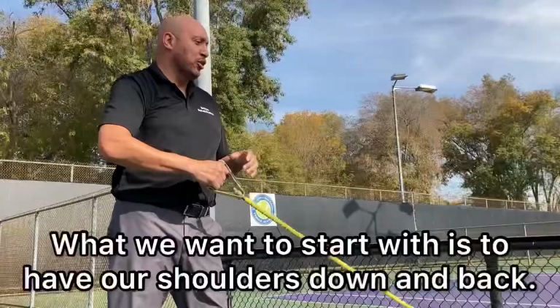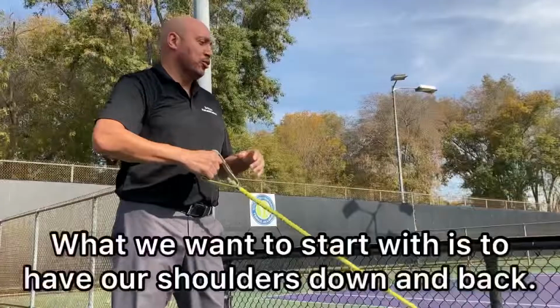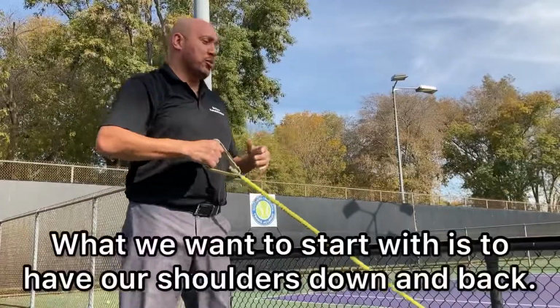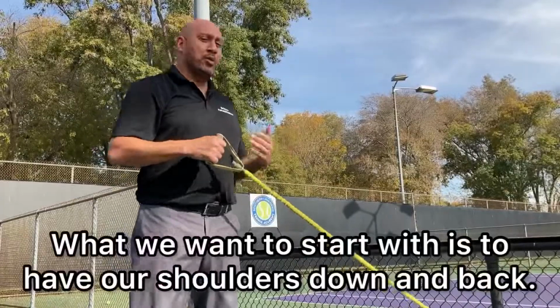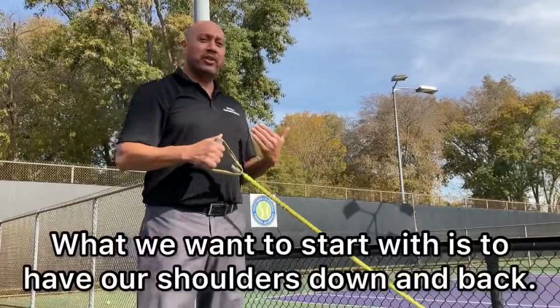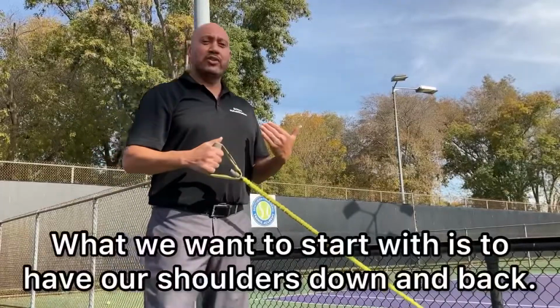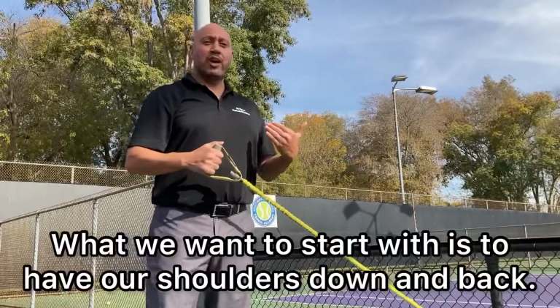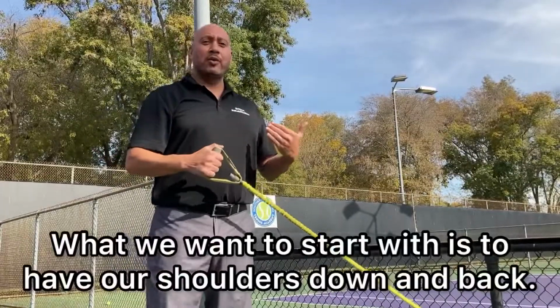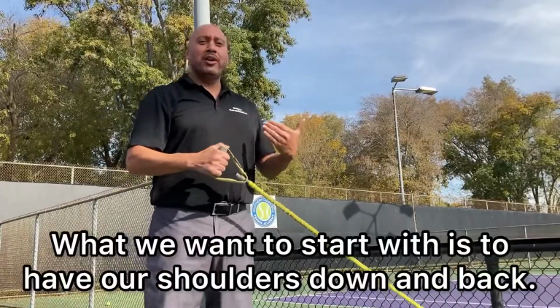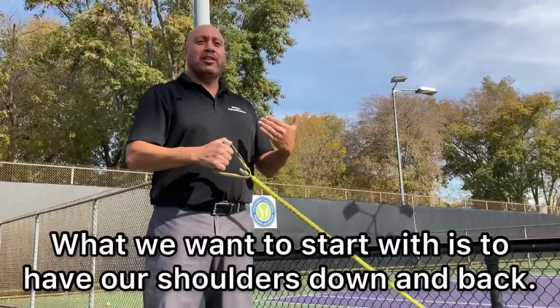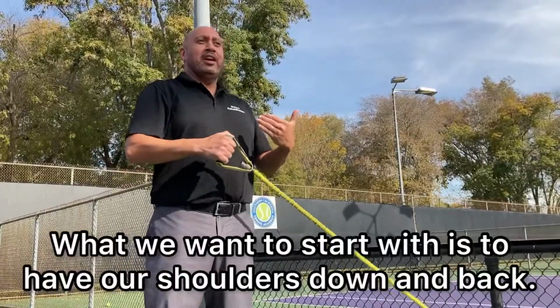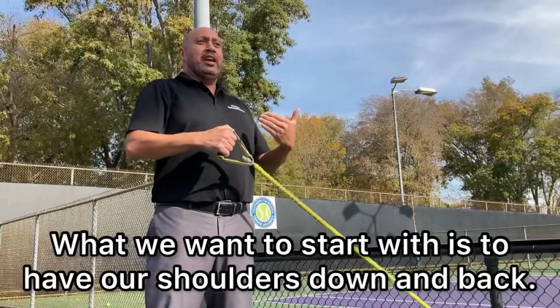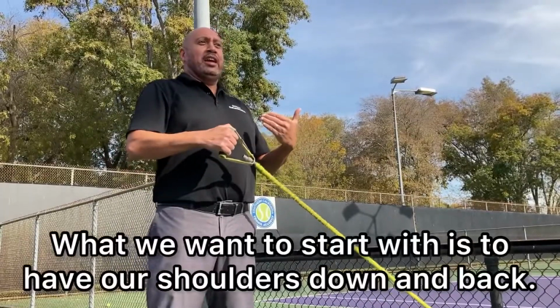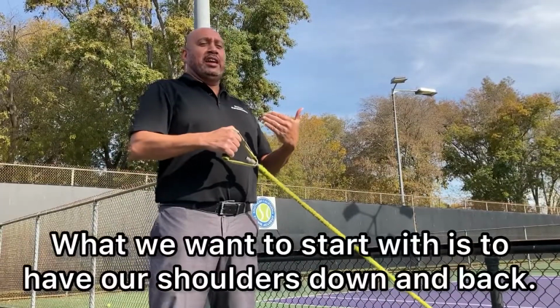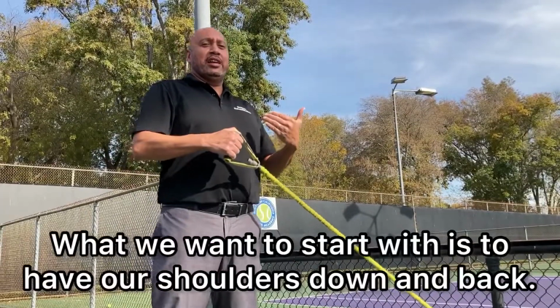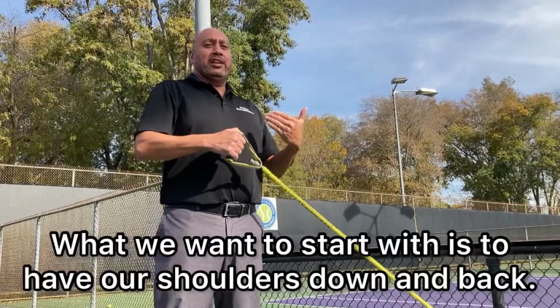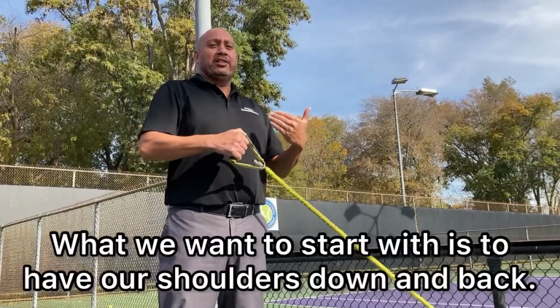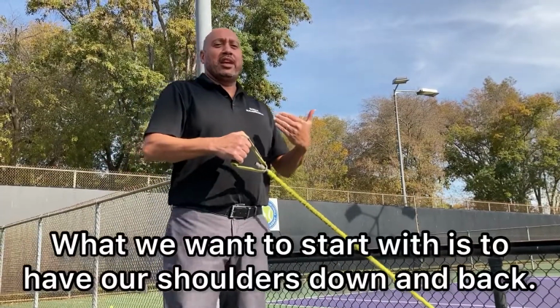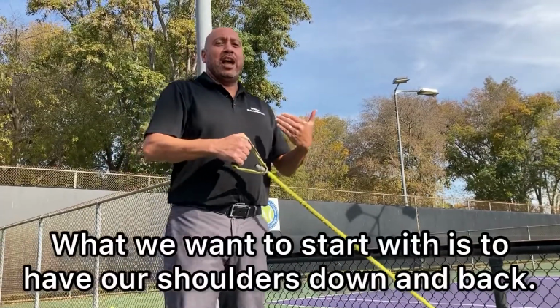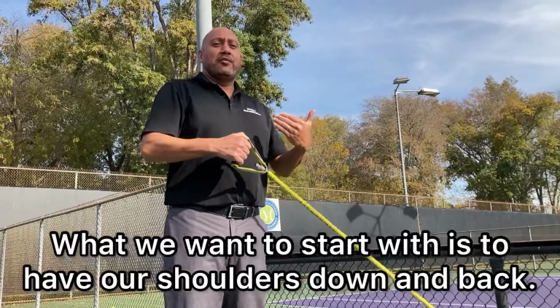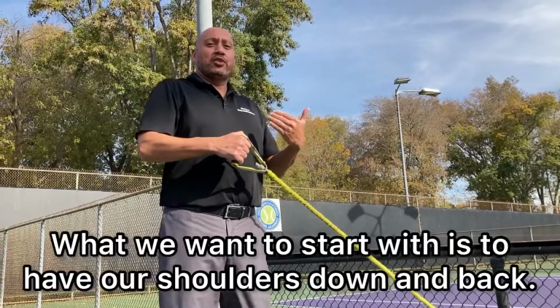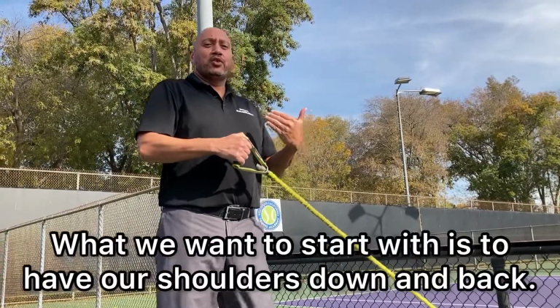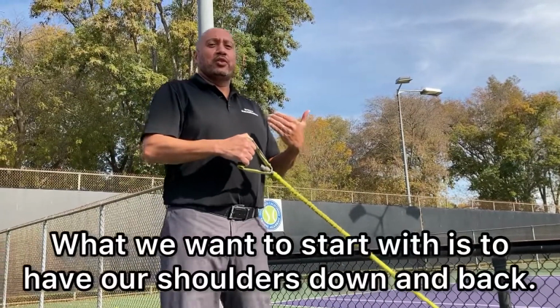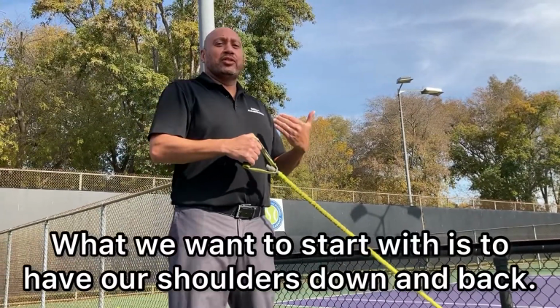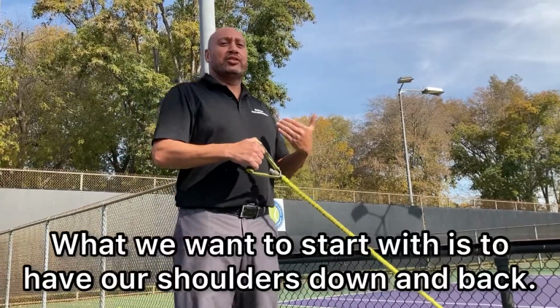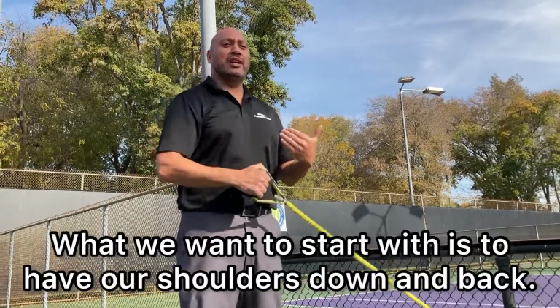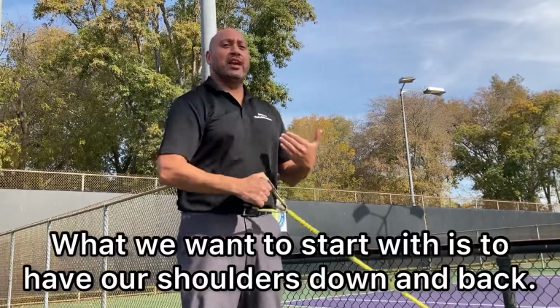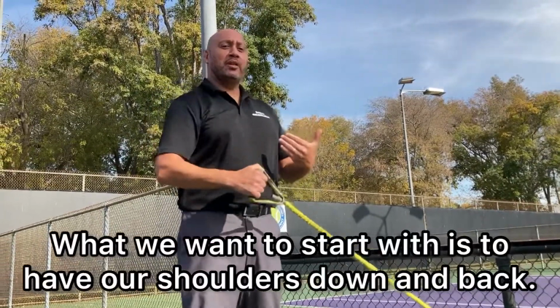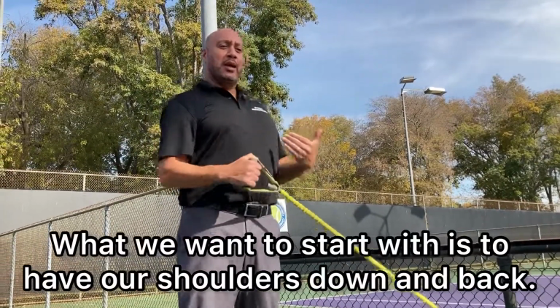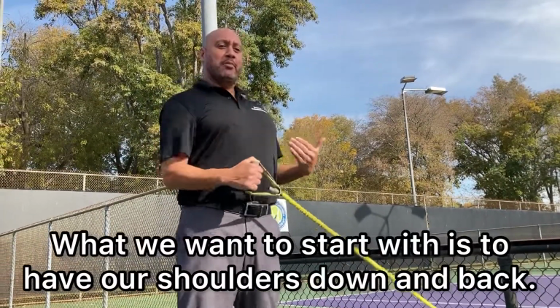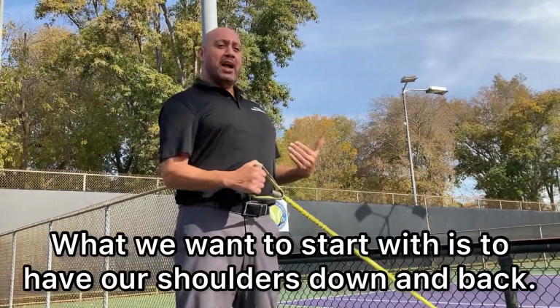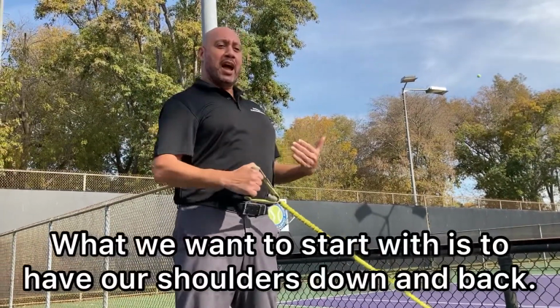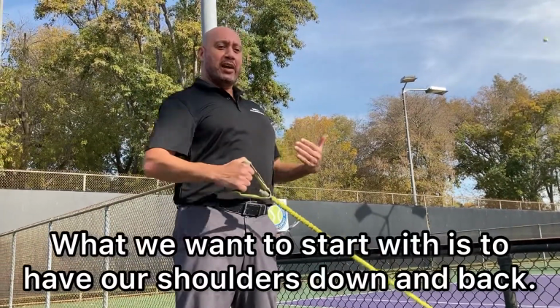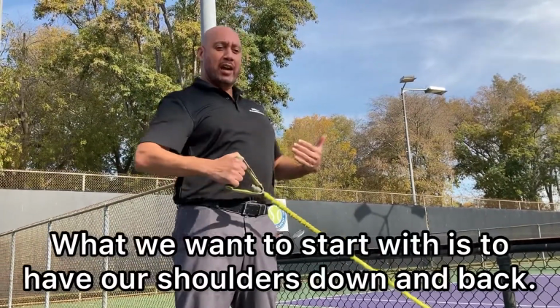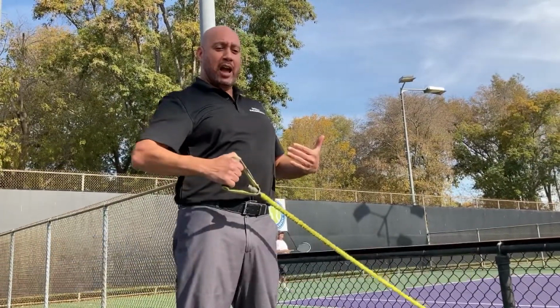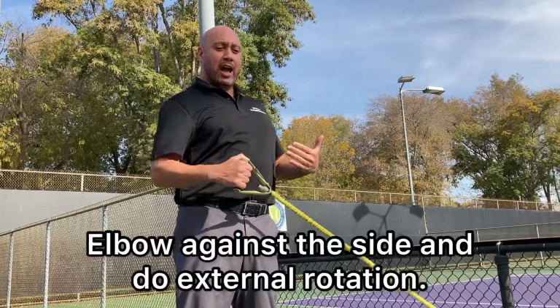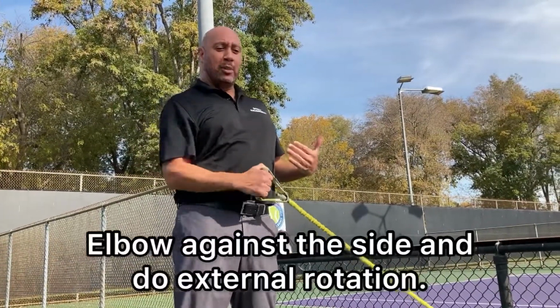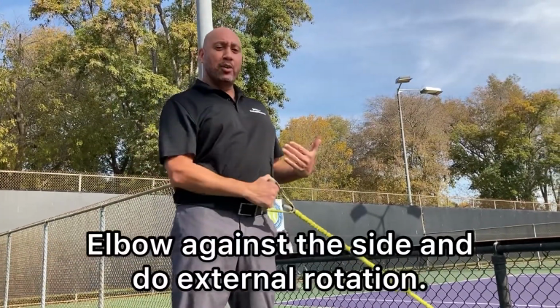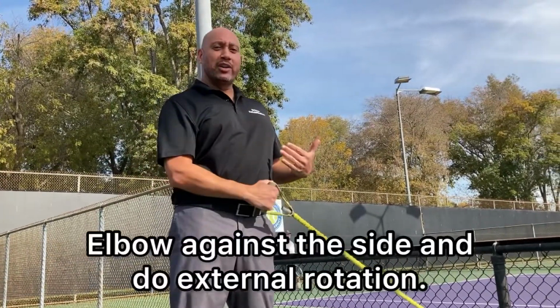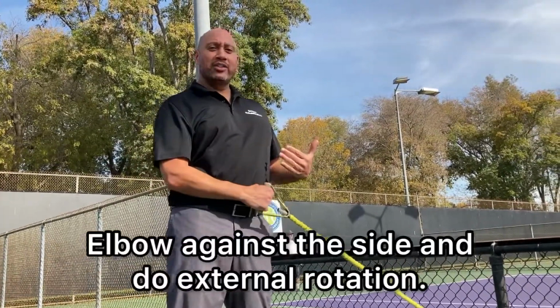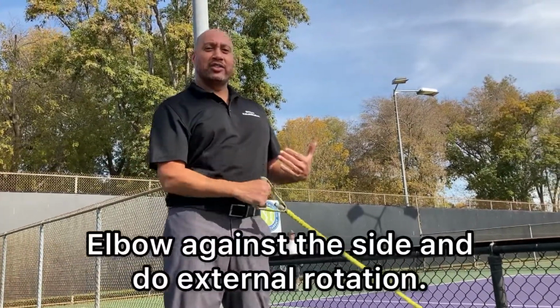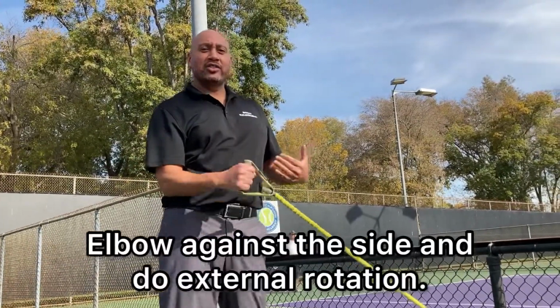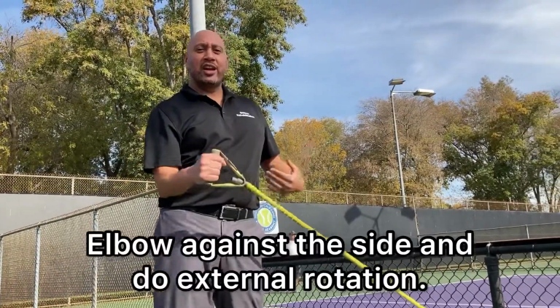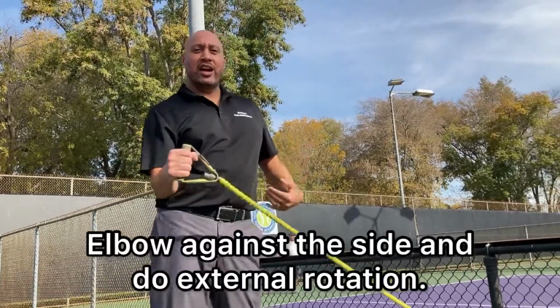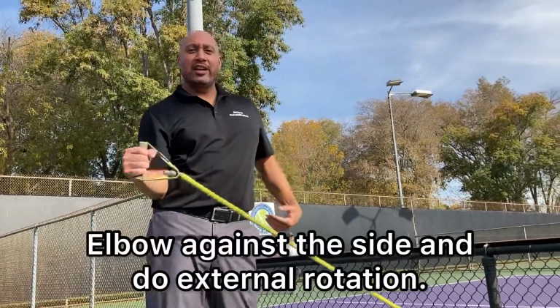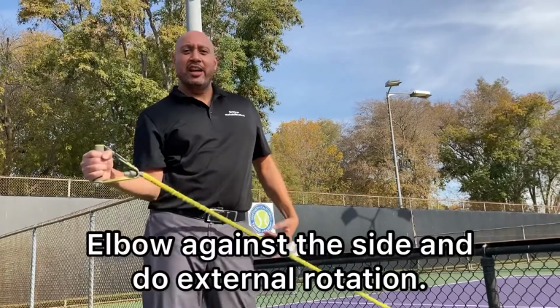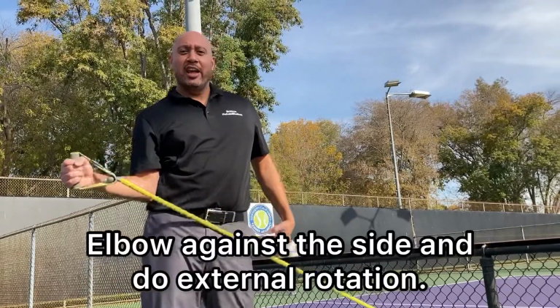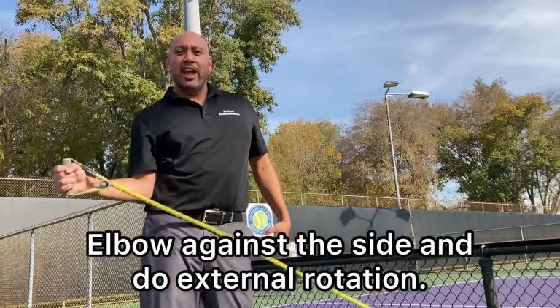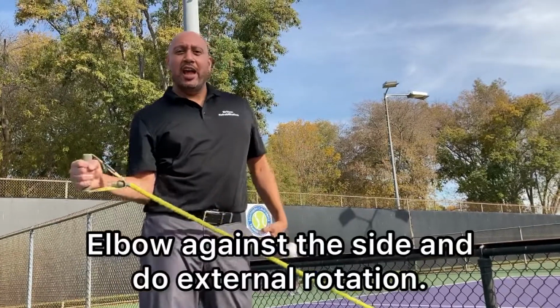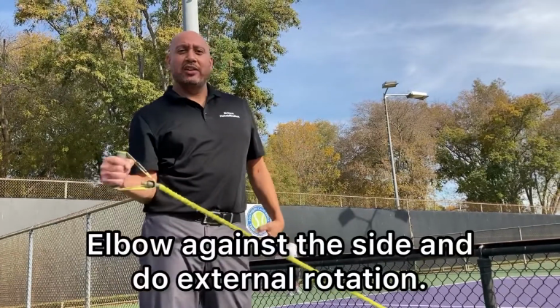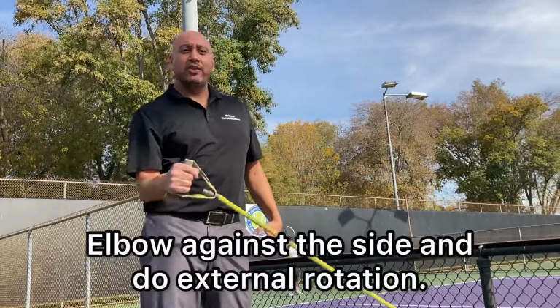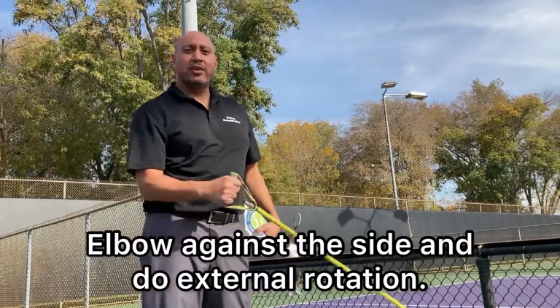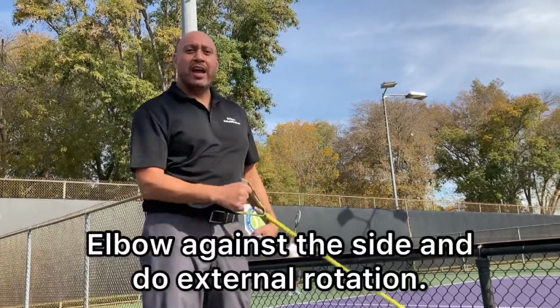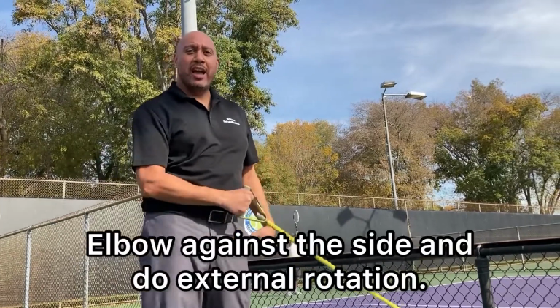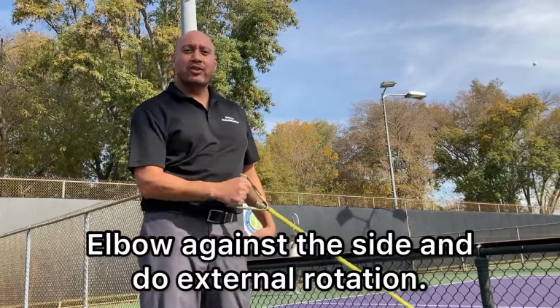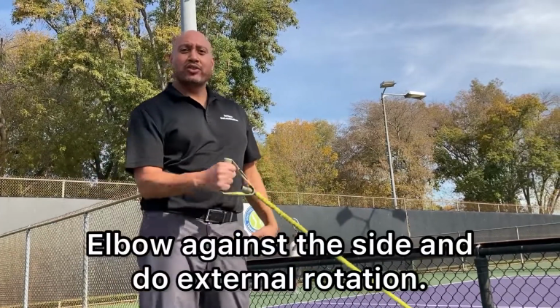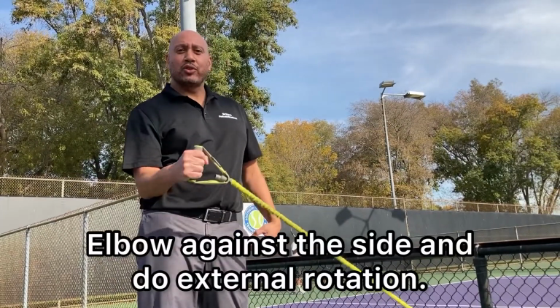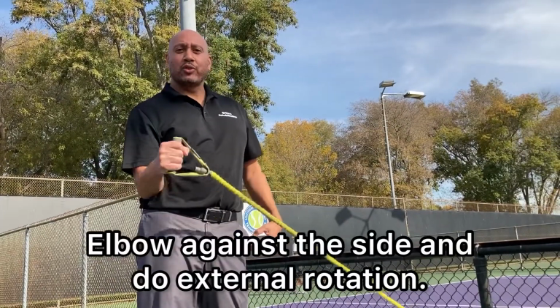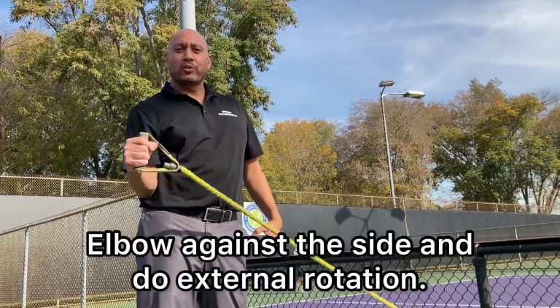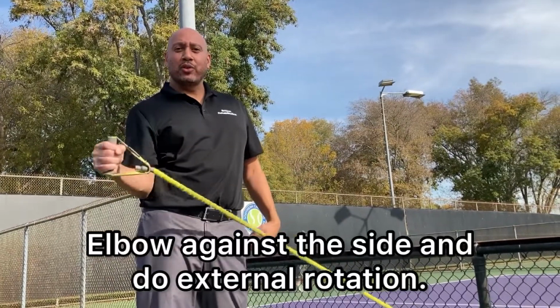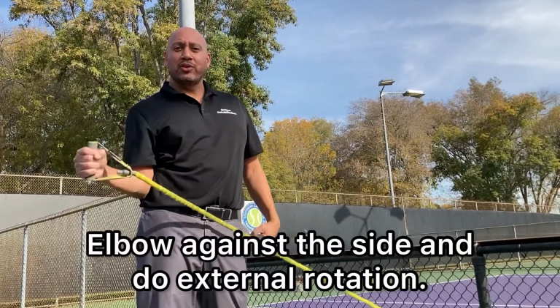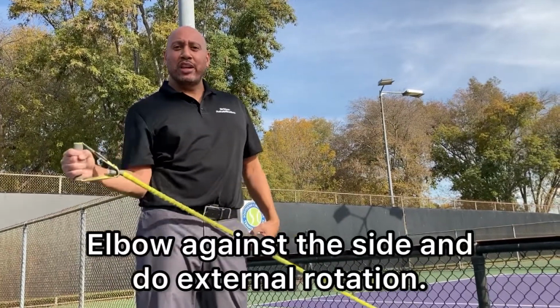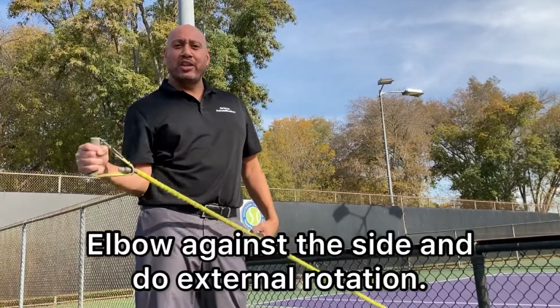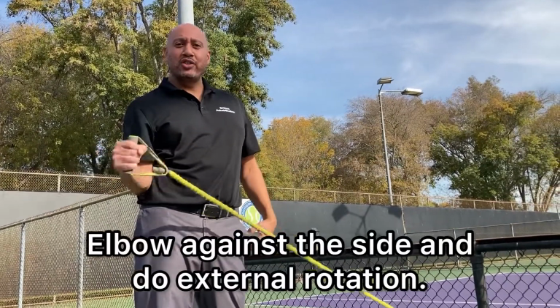What we want to start with is to have our shoulders down and back, elbow against the side, and do external rotation.